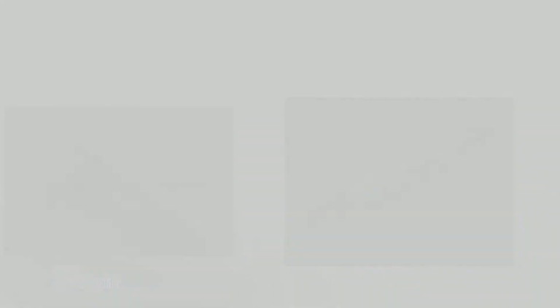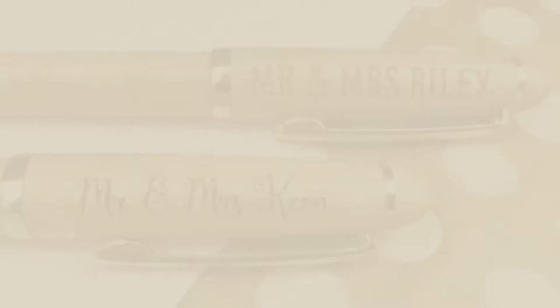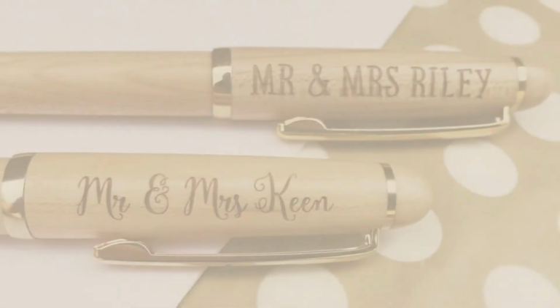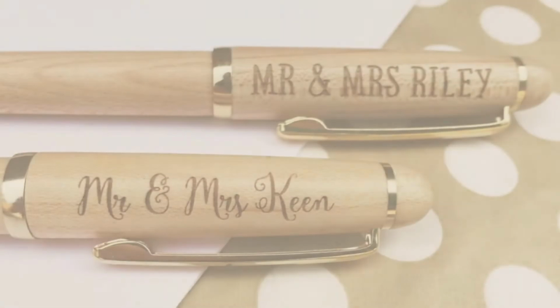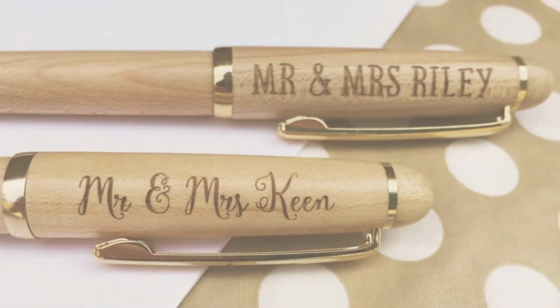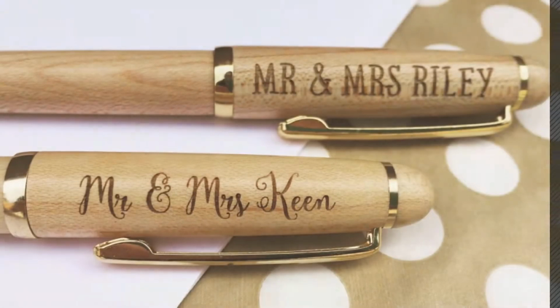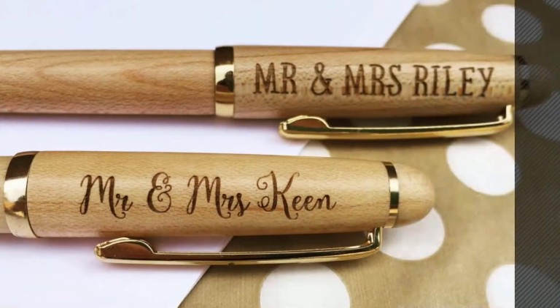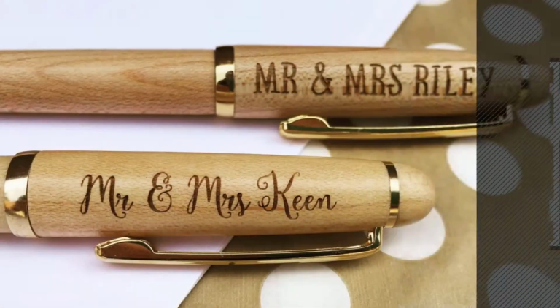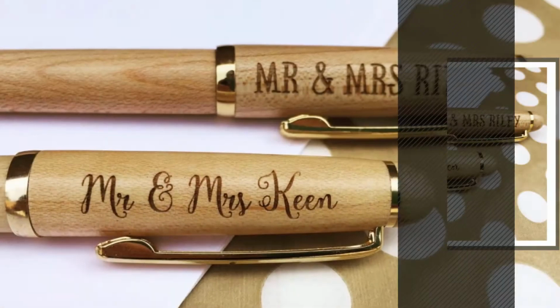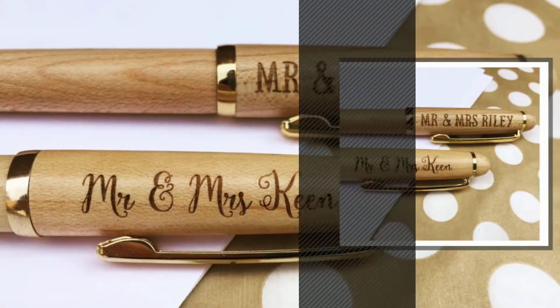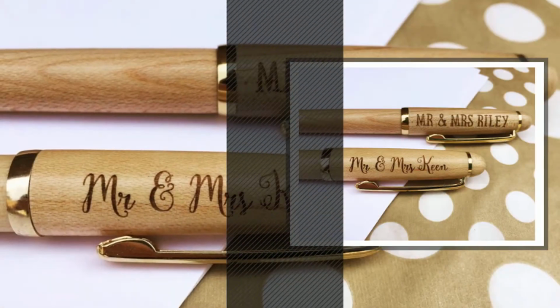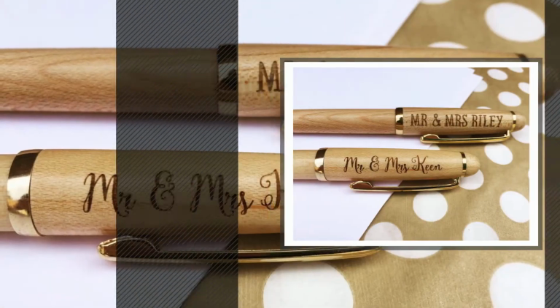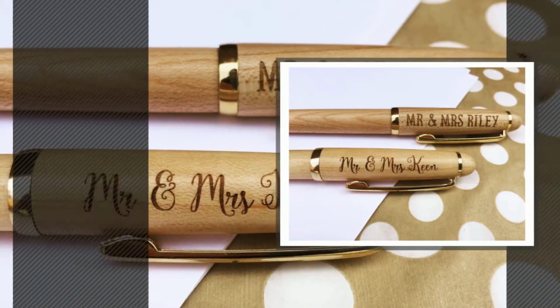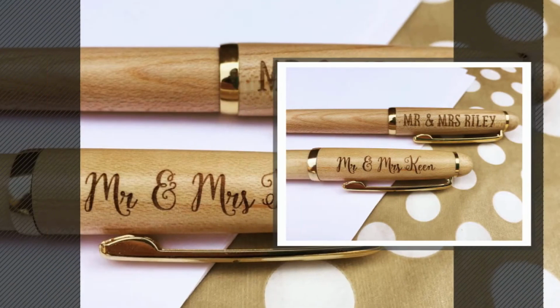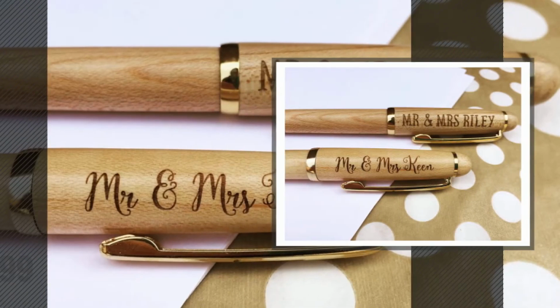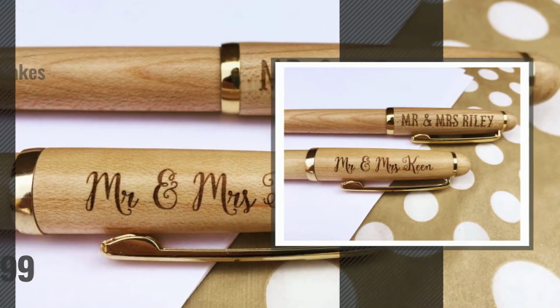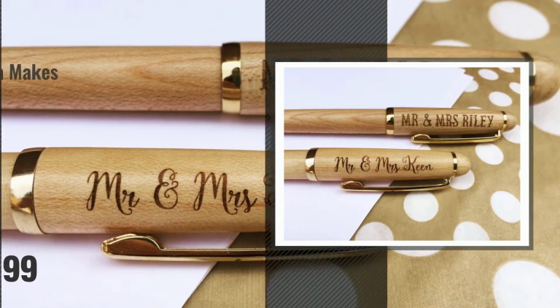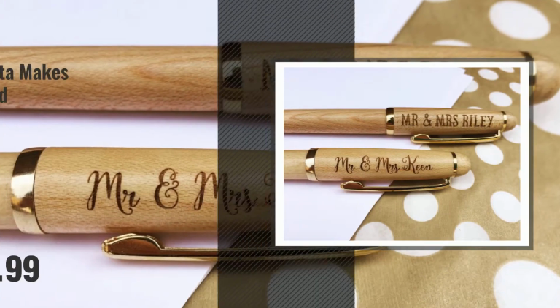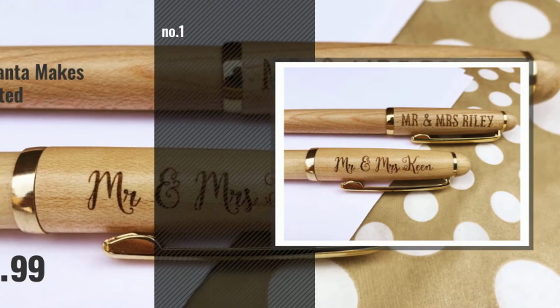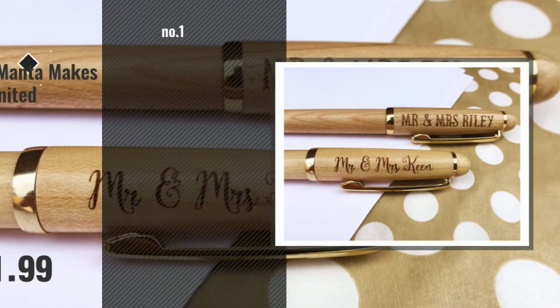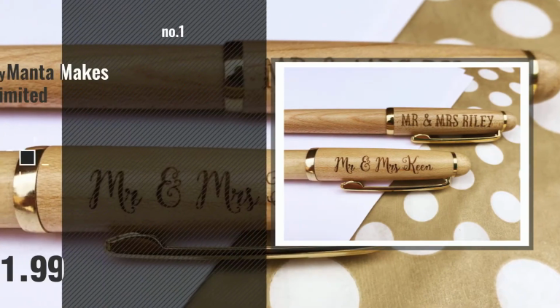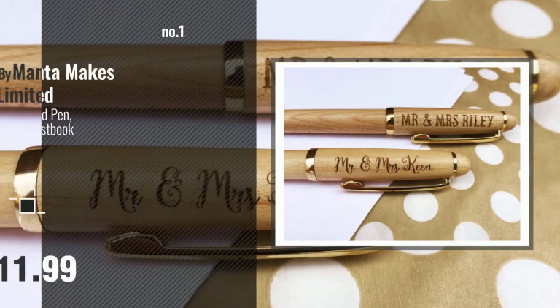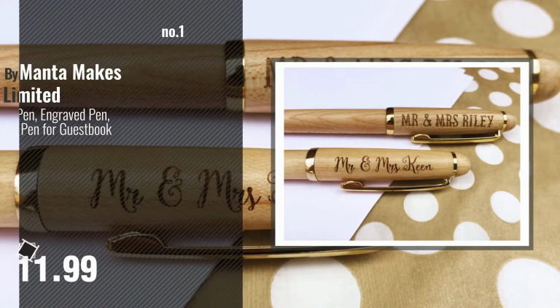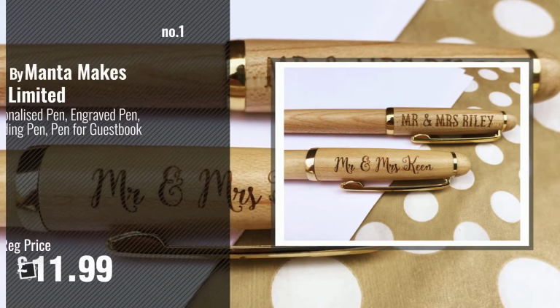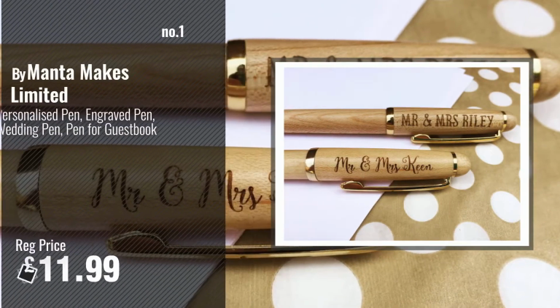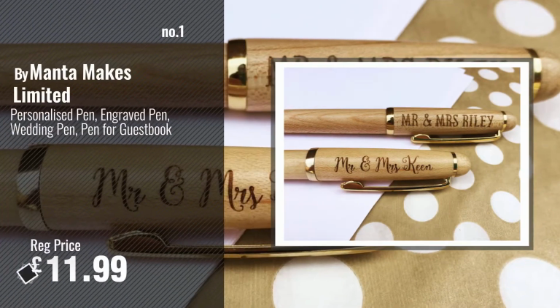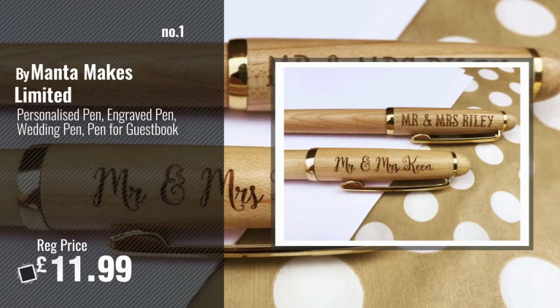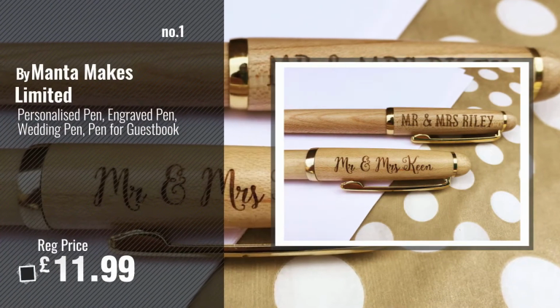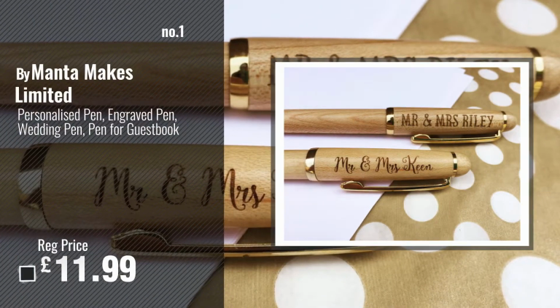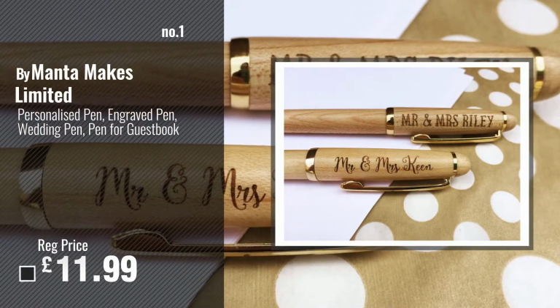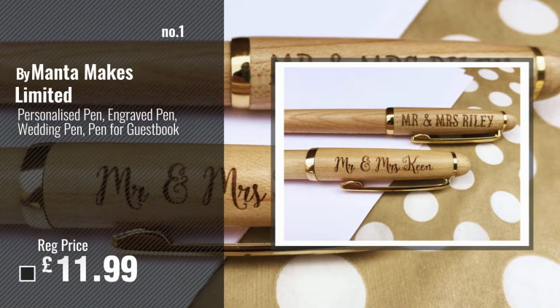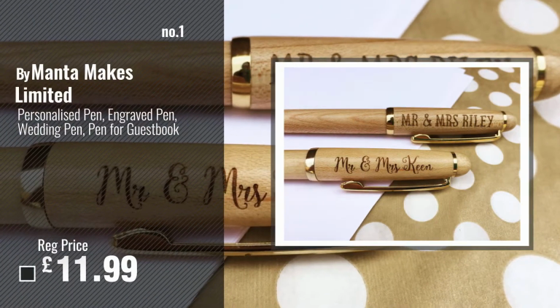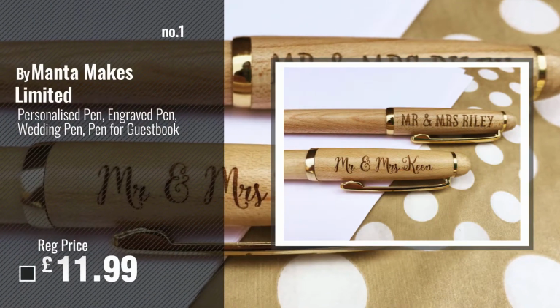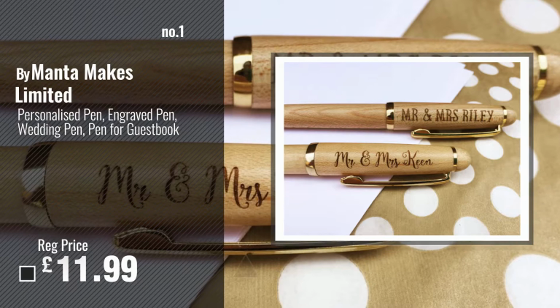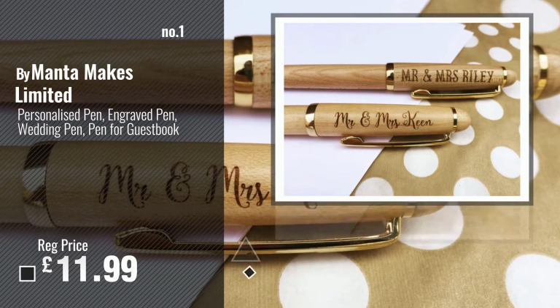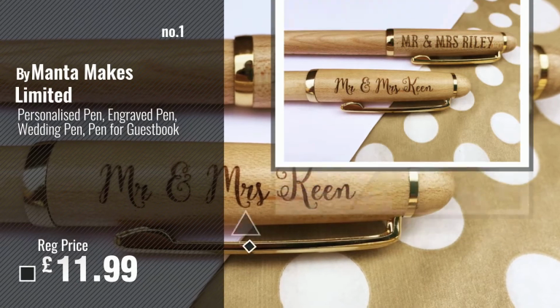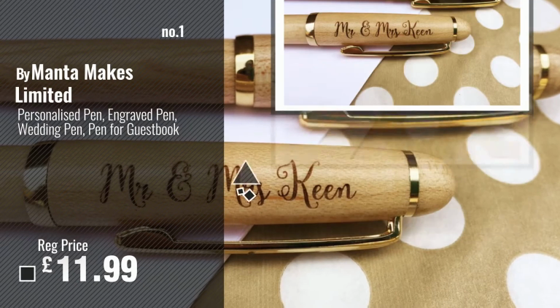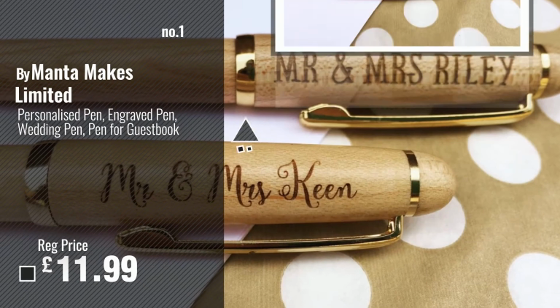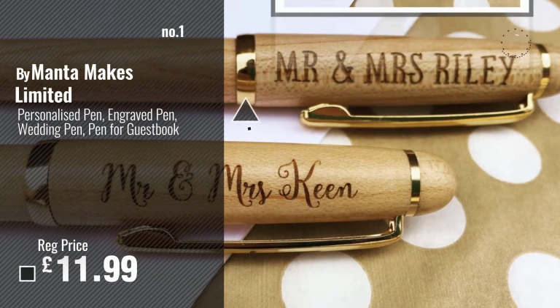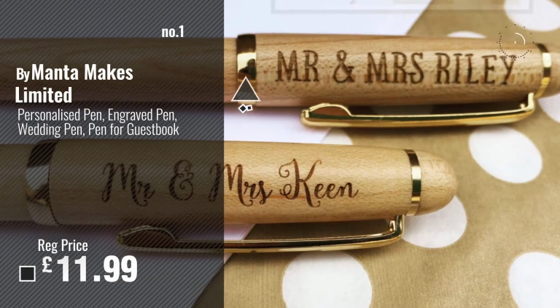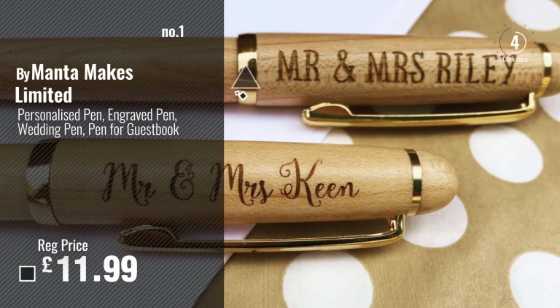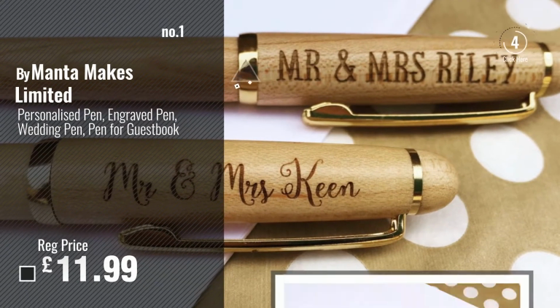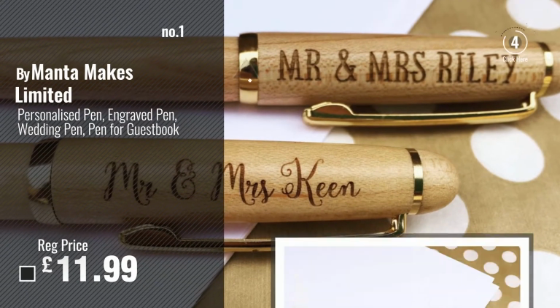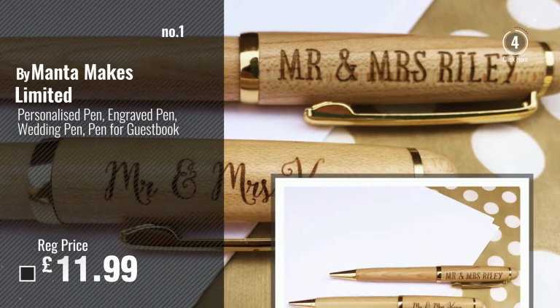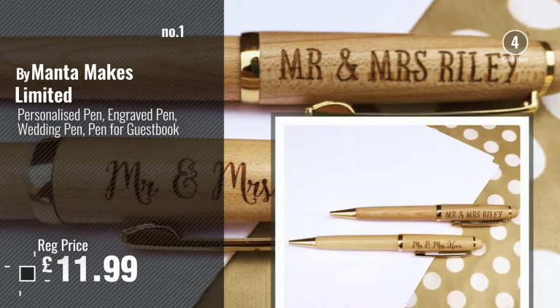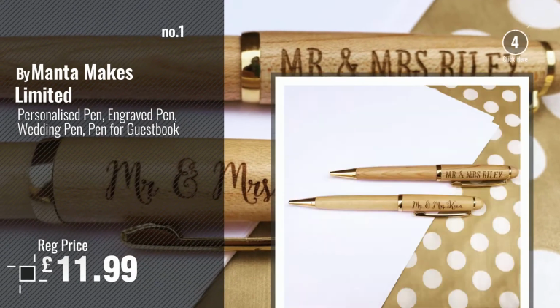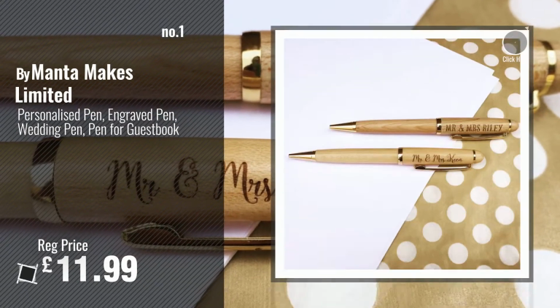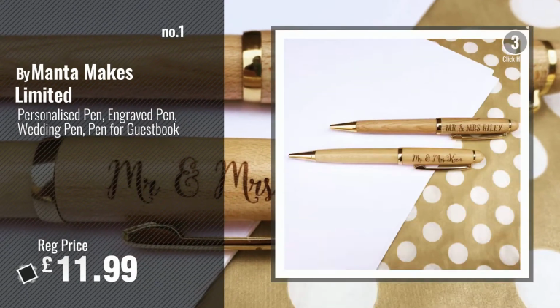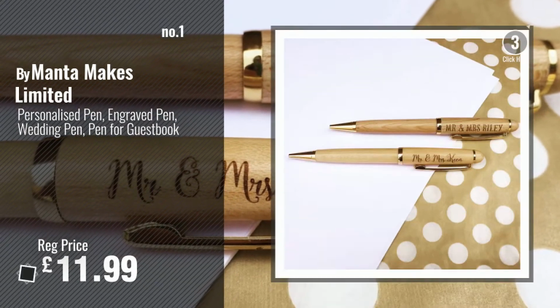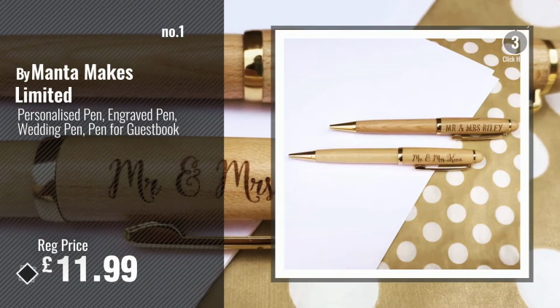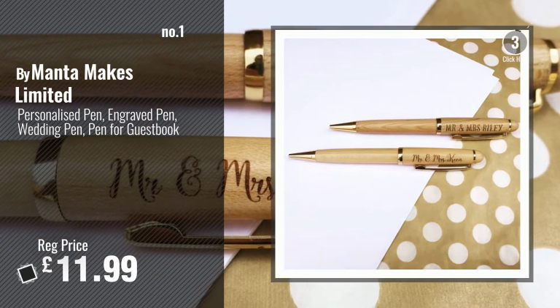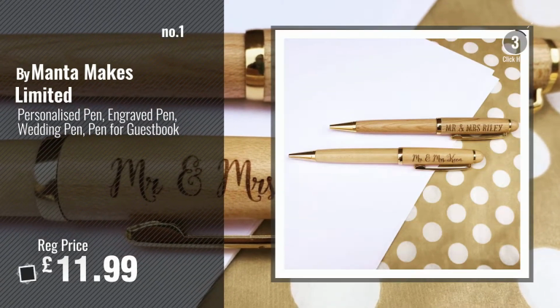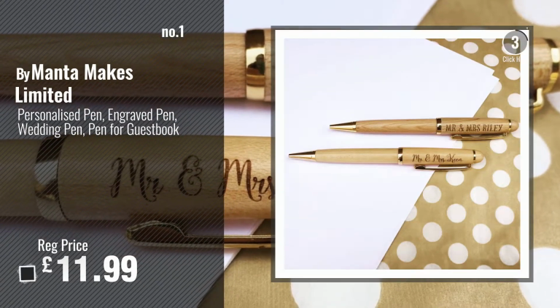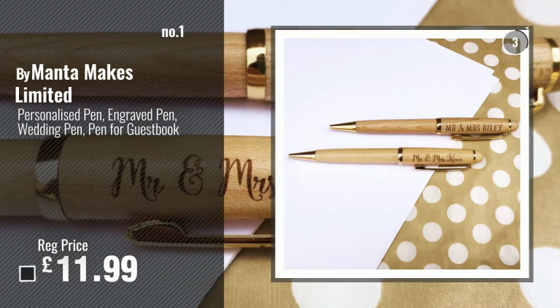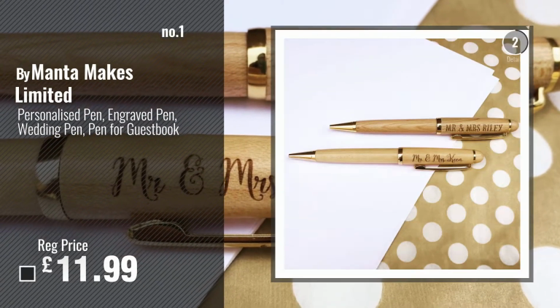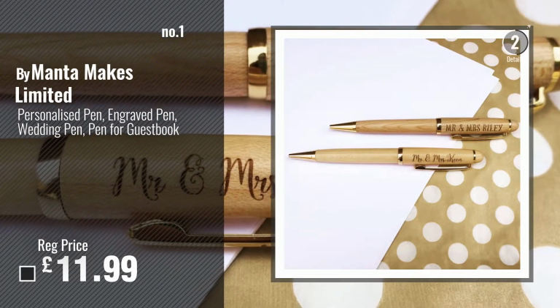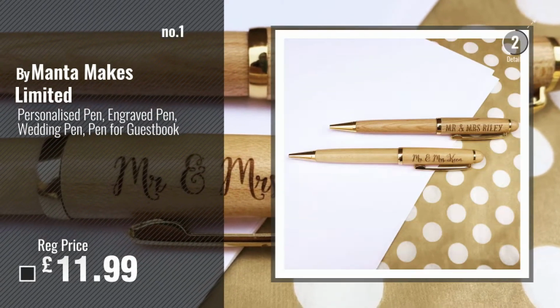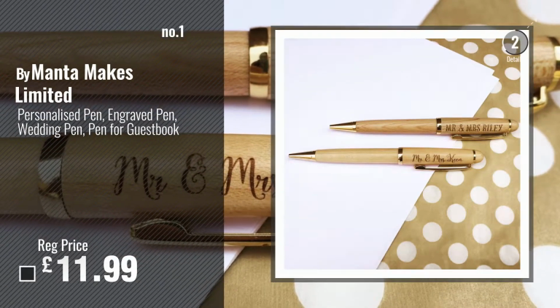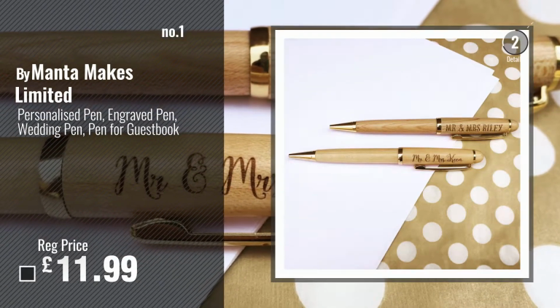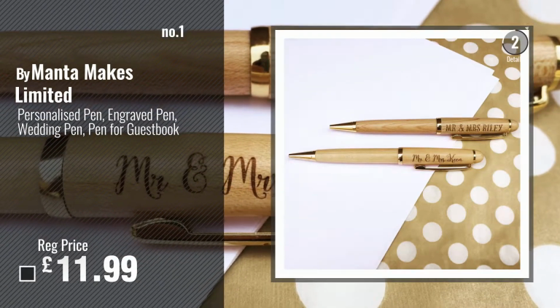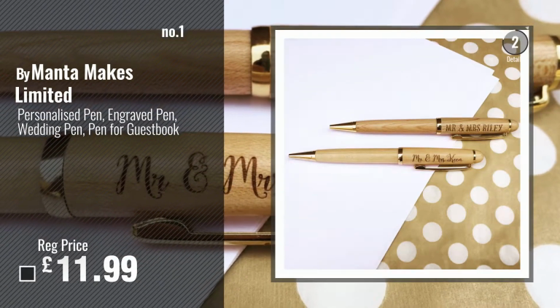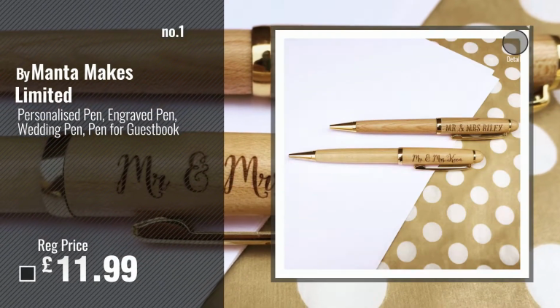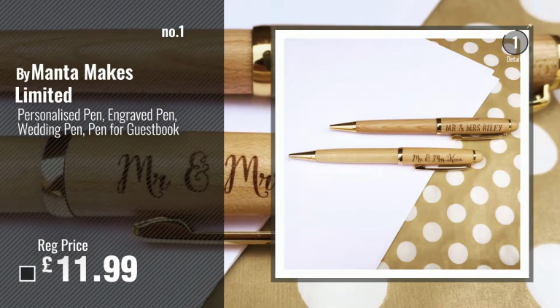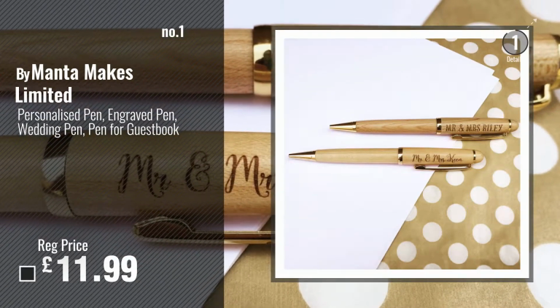Number 1, Best Seller, by Manta Makes Limited. Watch this video, choose your favorite.